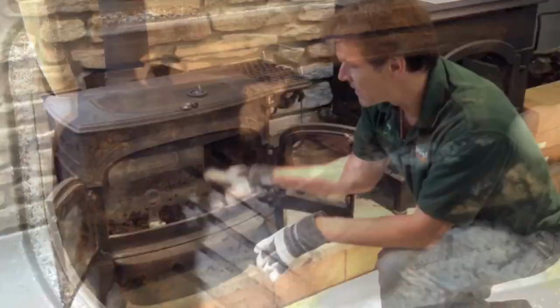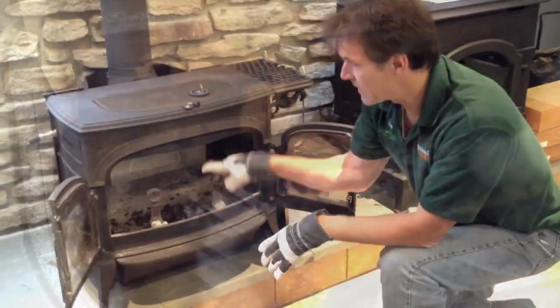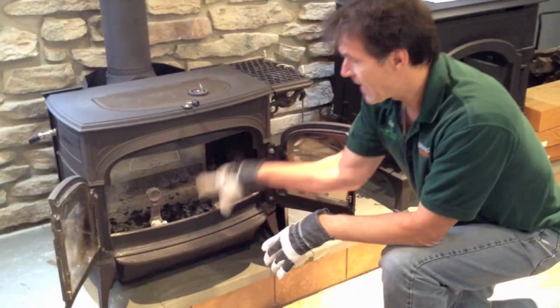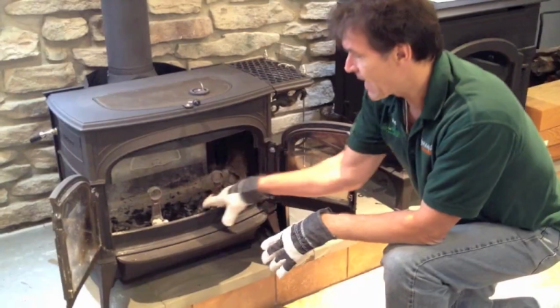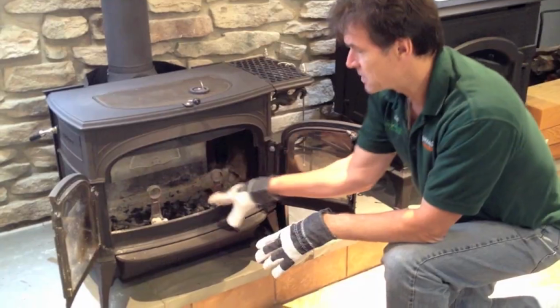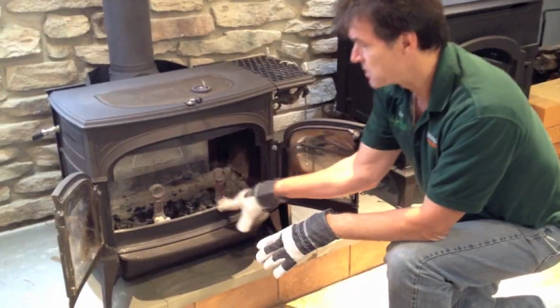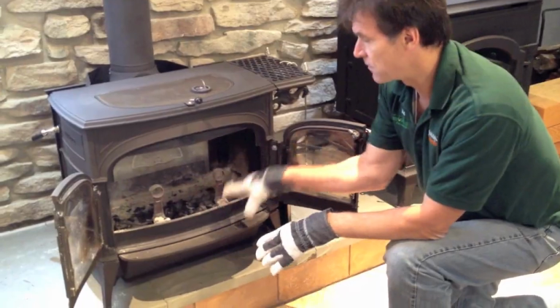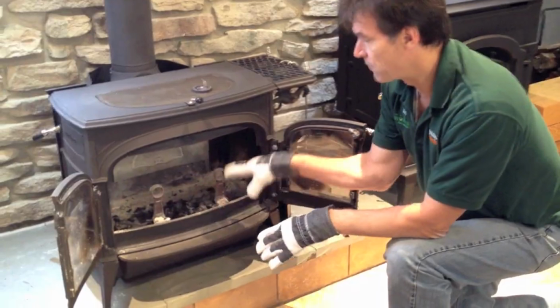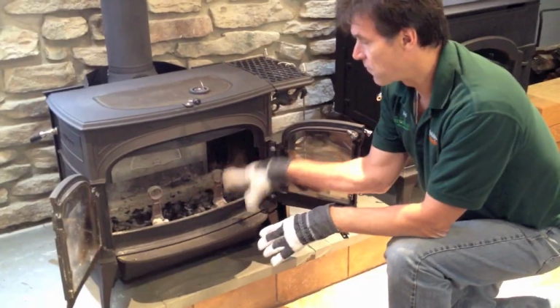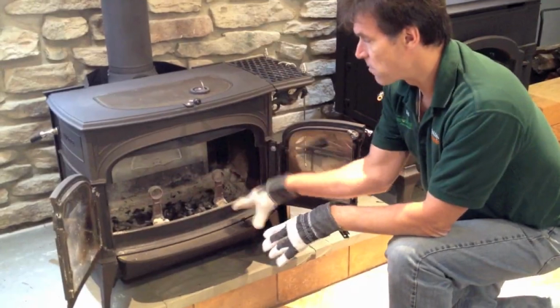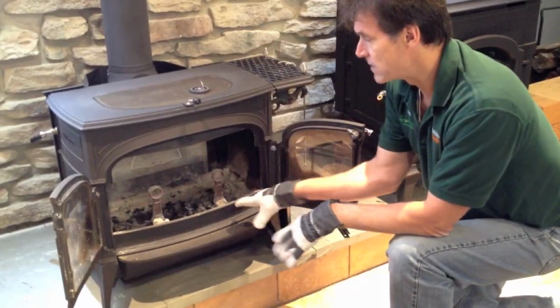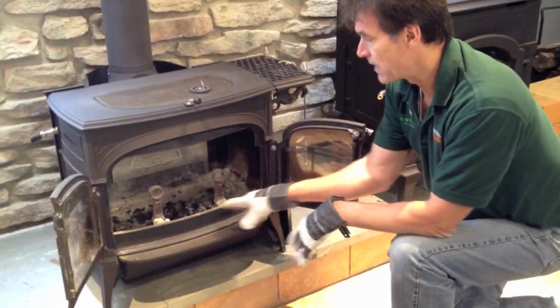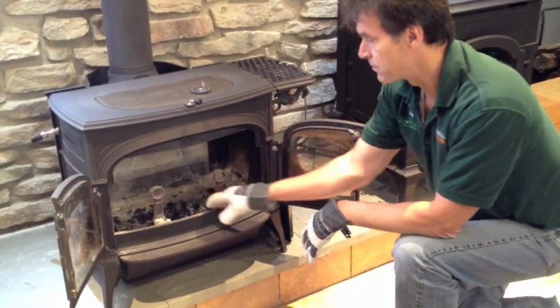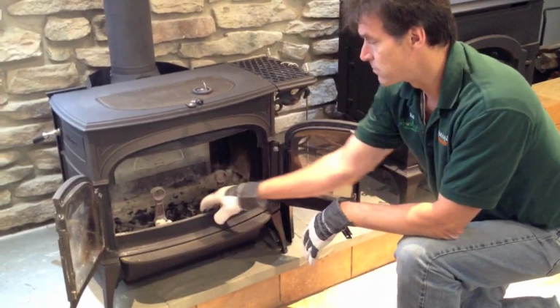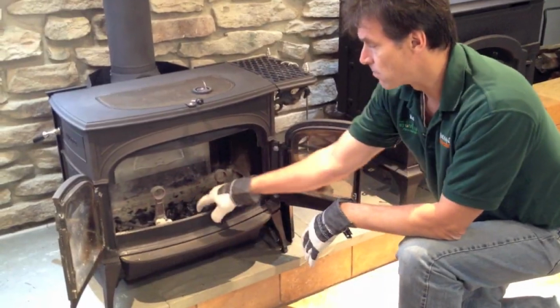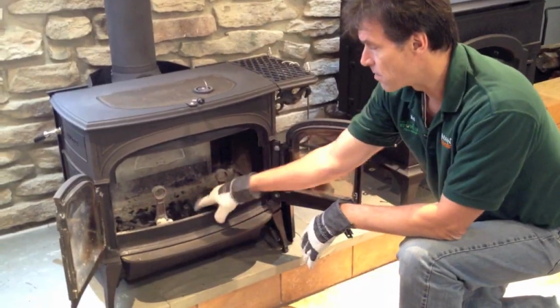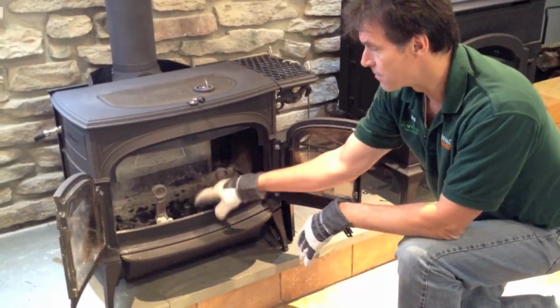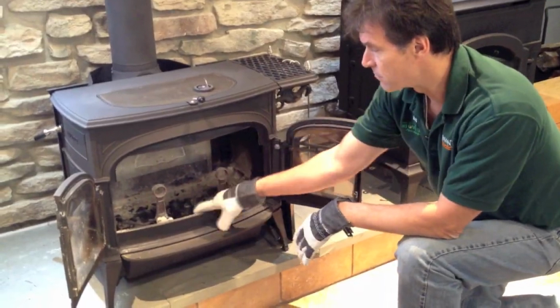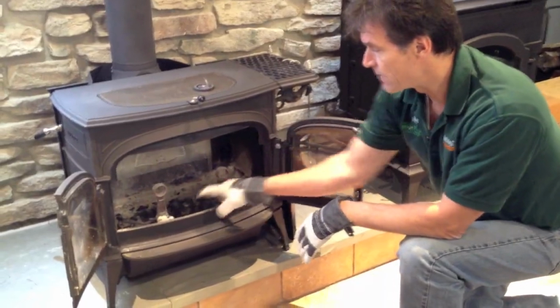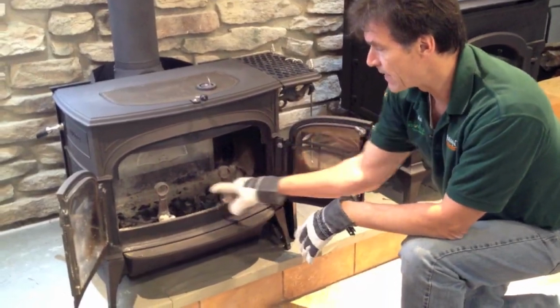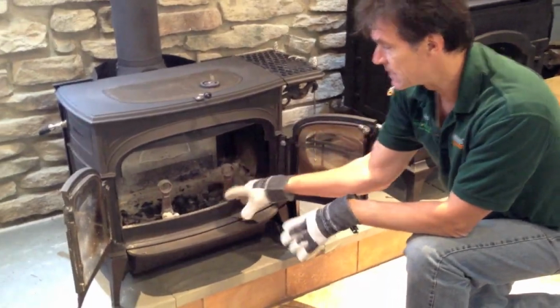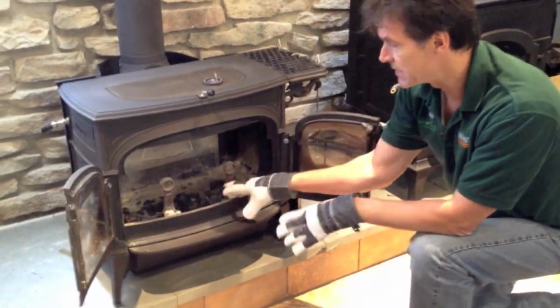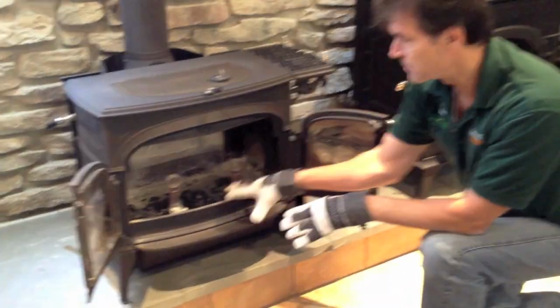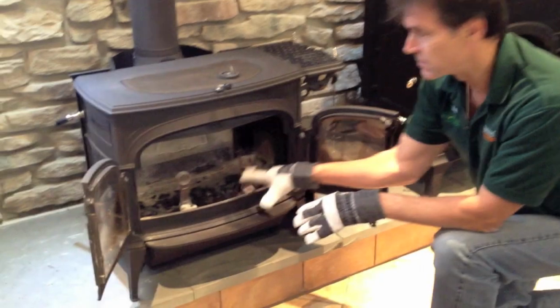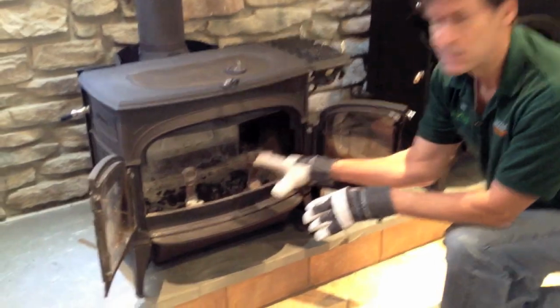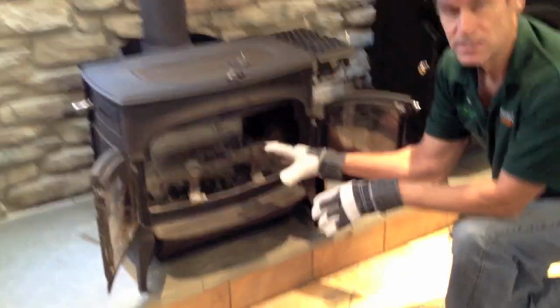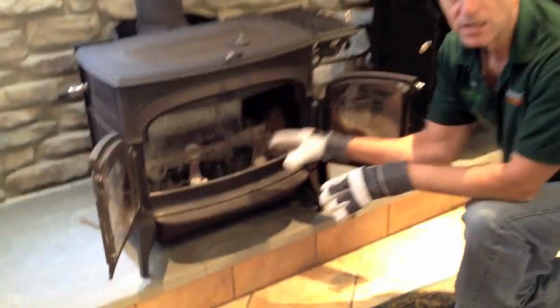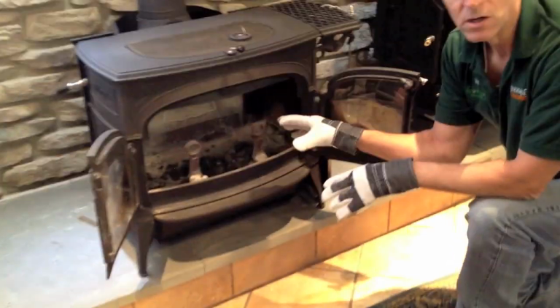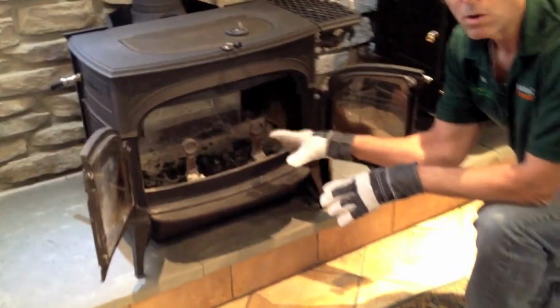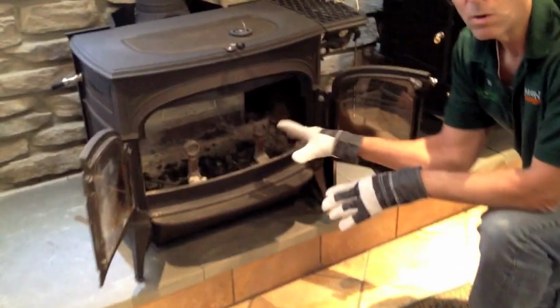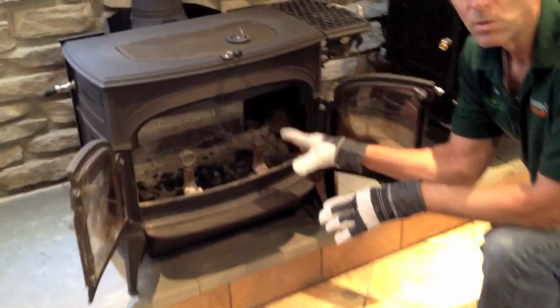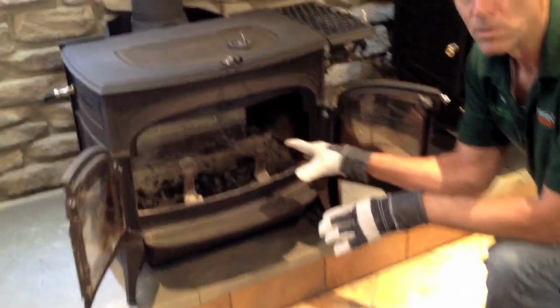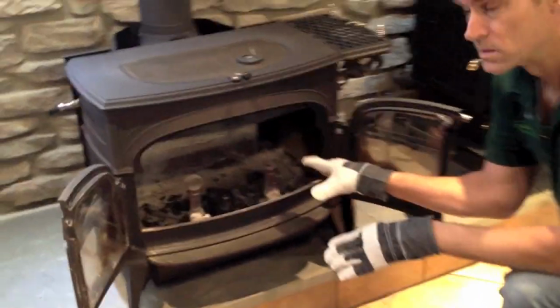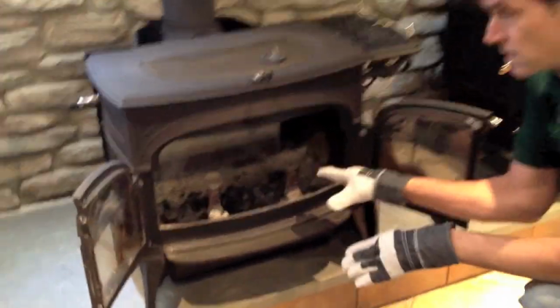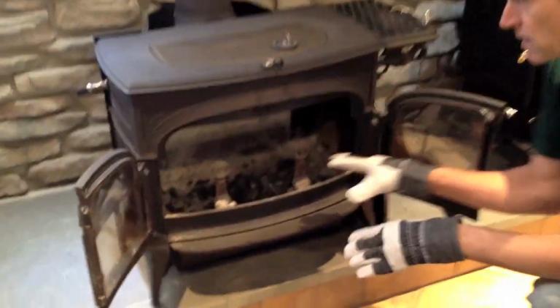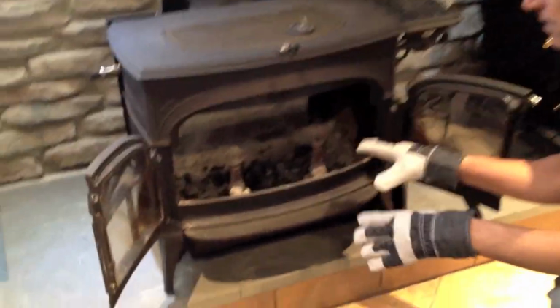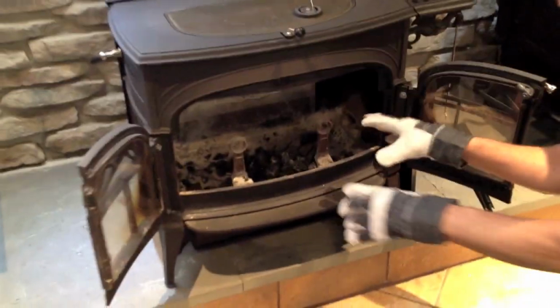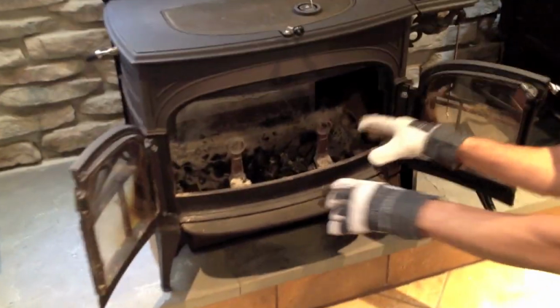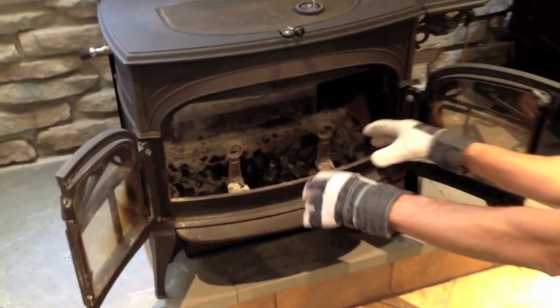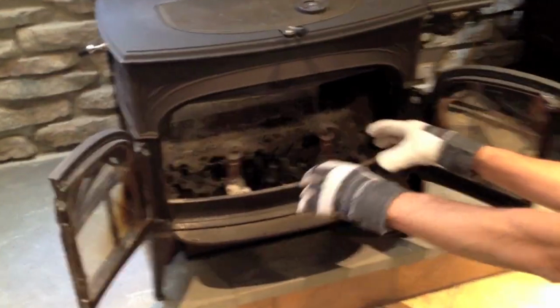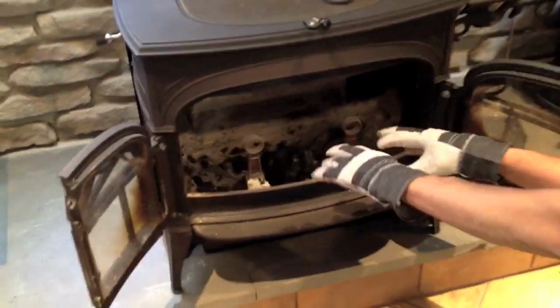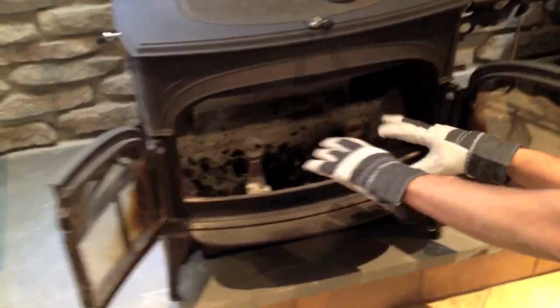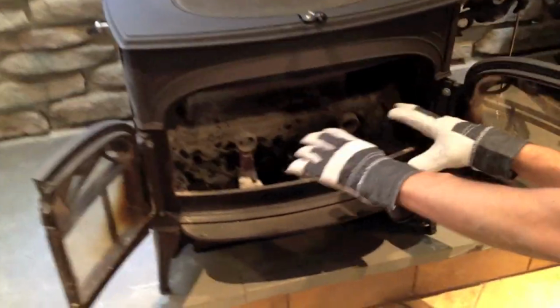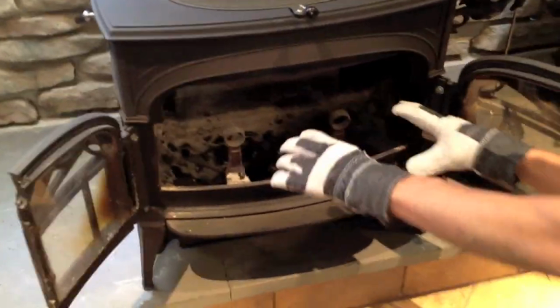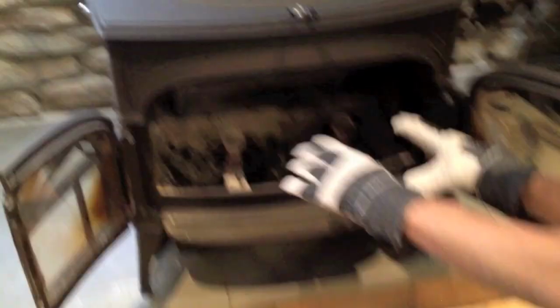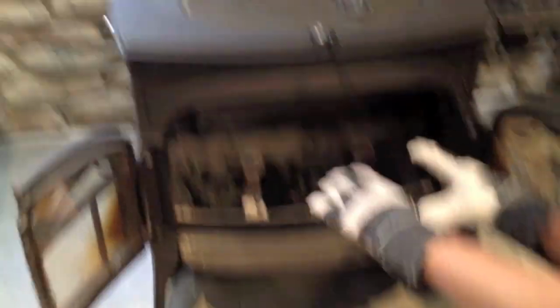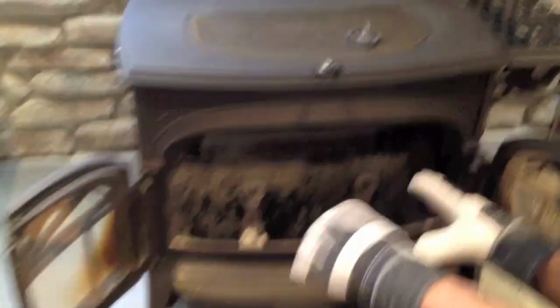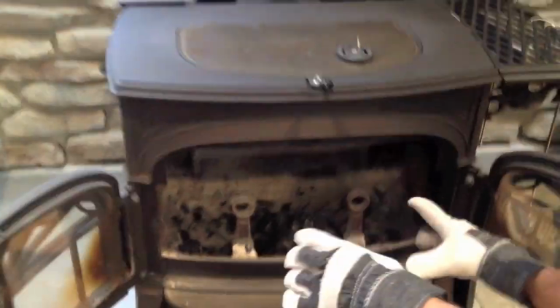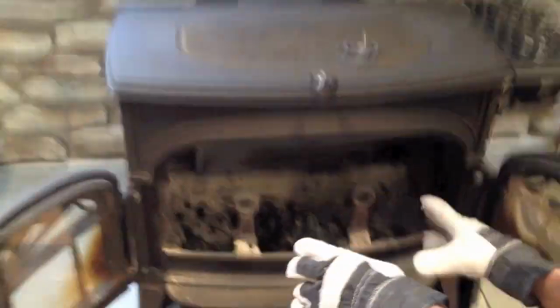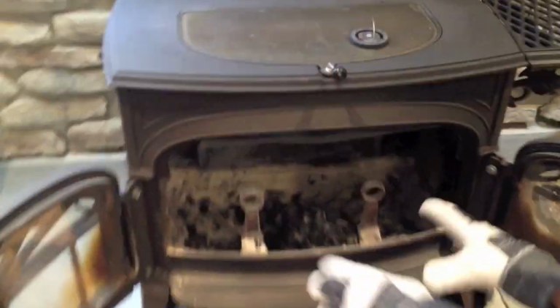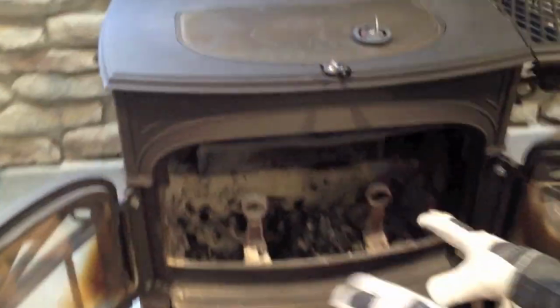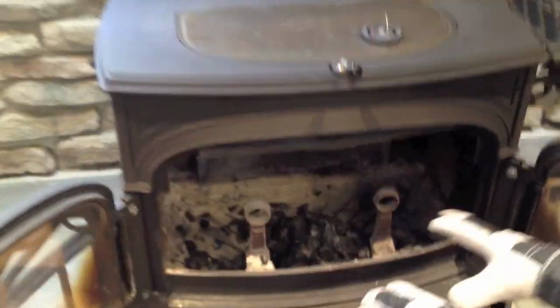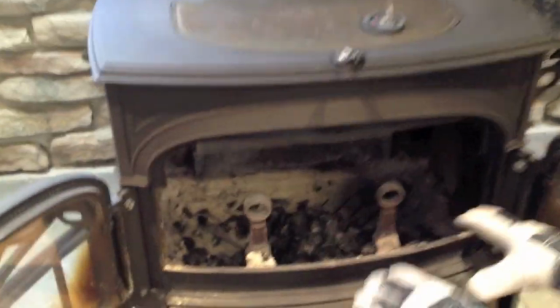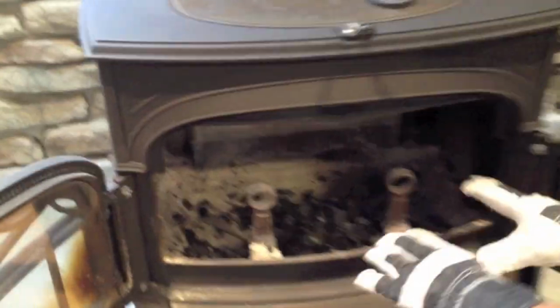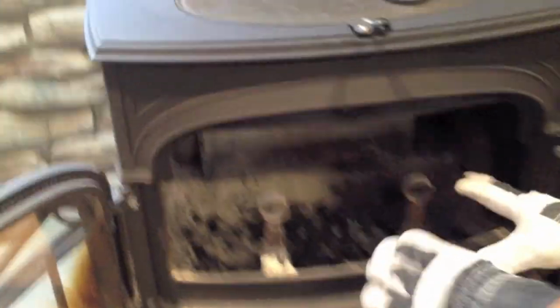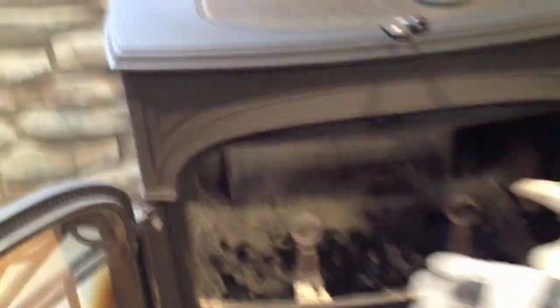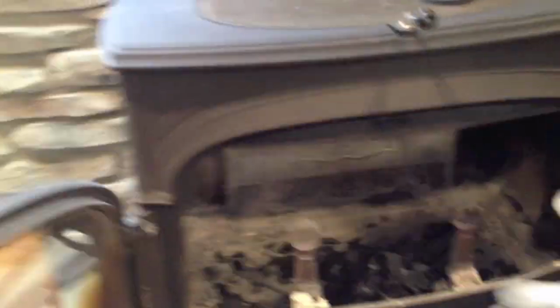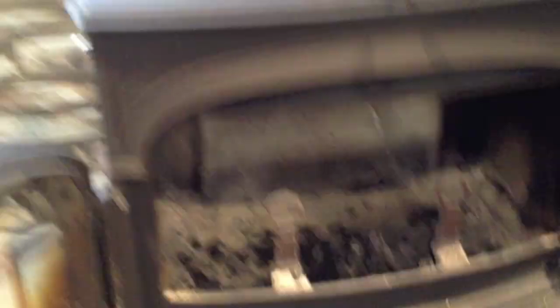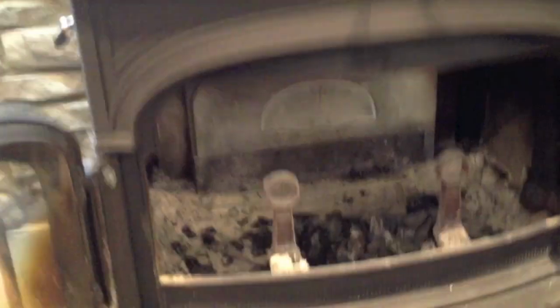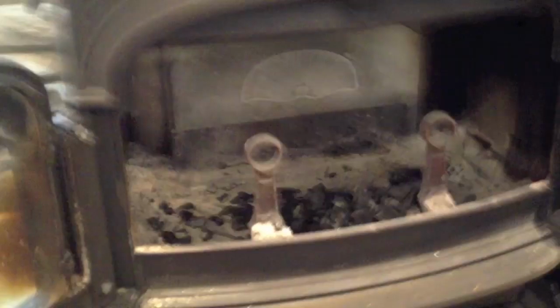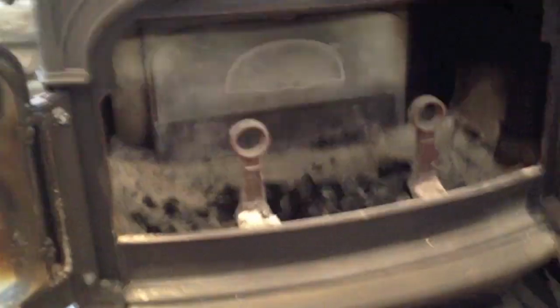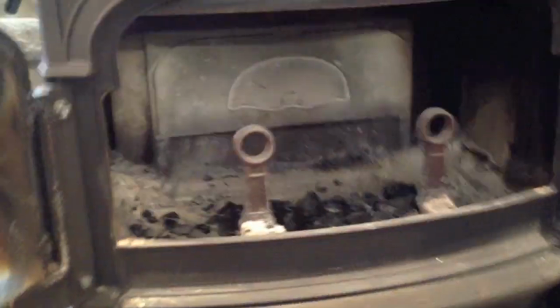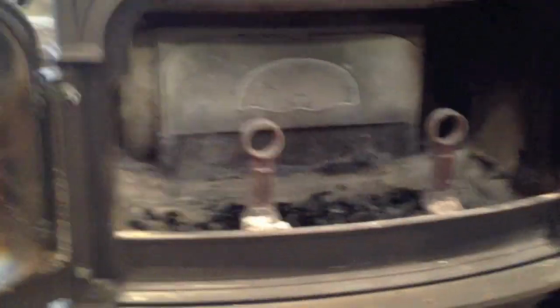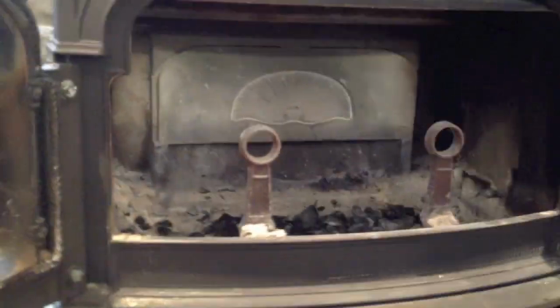The ashes have fallen down through the grate and all that remains here is the coals — what could be hot embers or just unburned fuel.